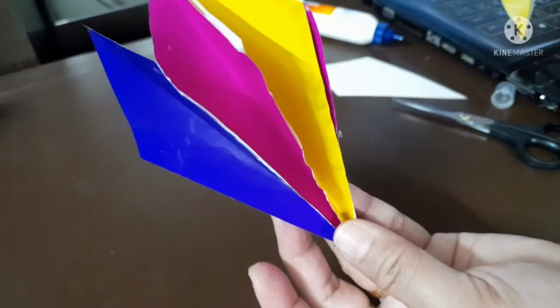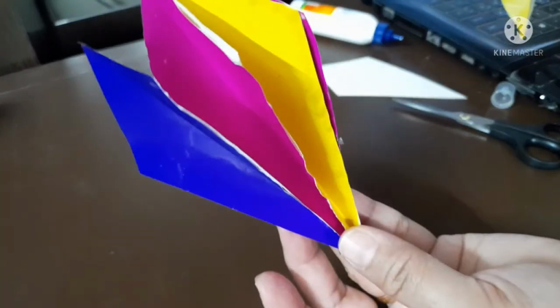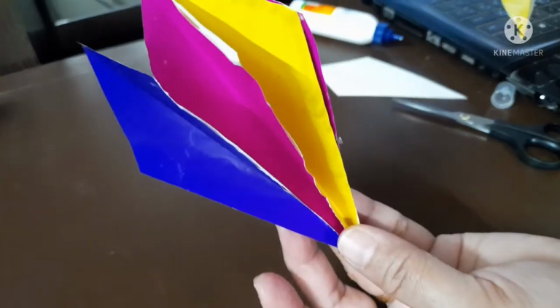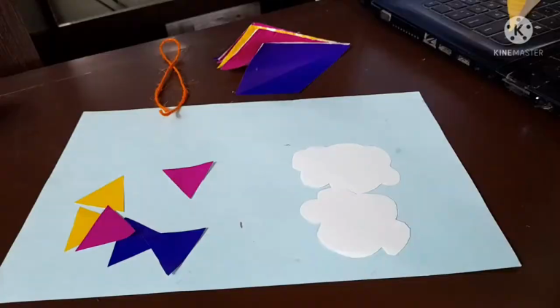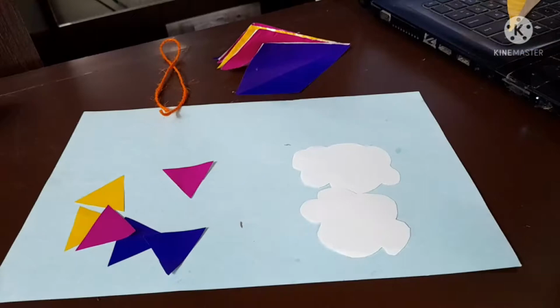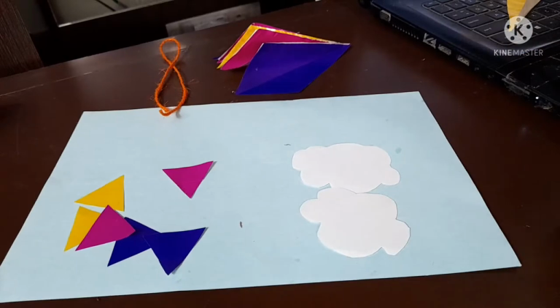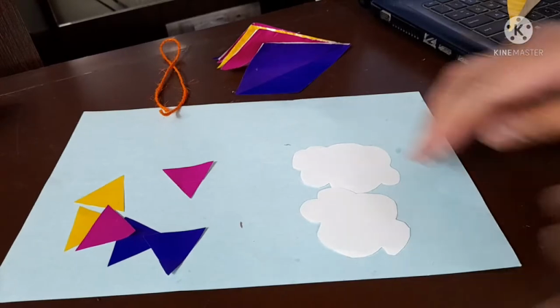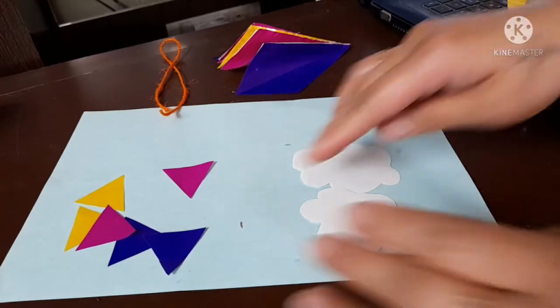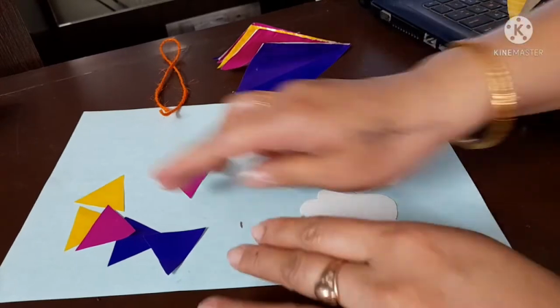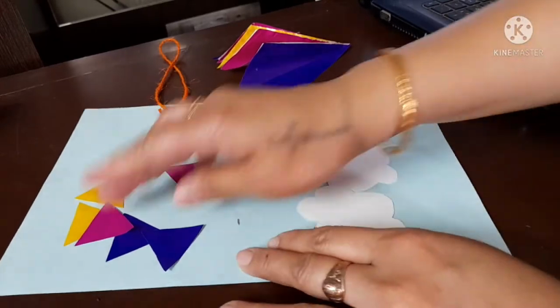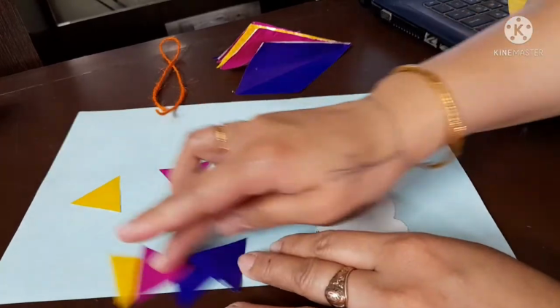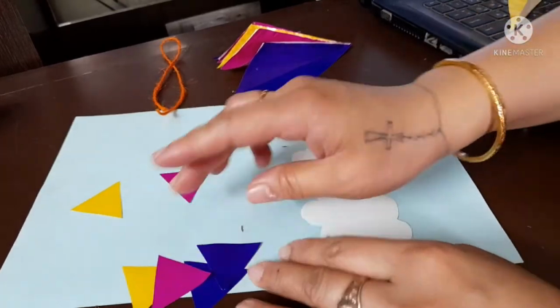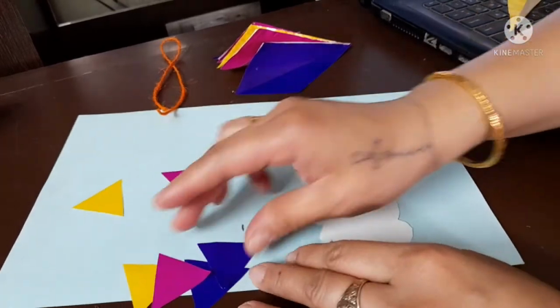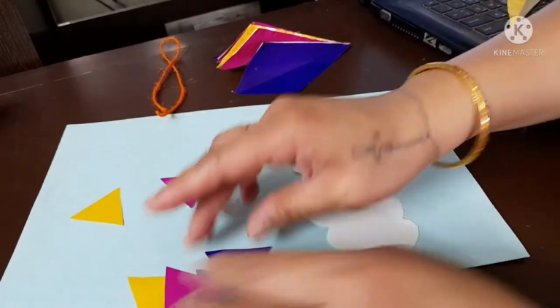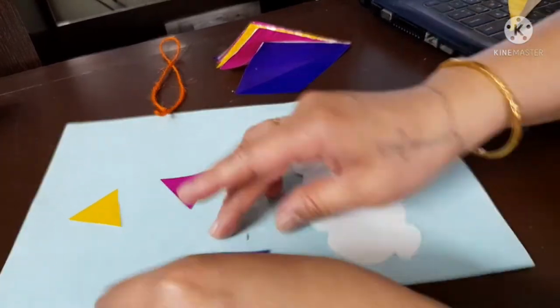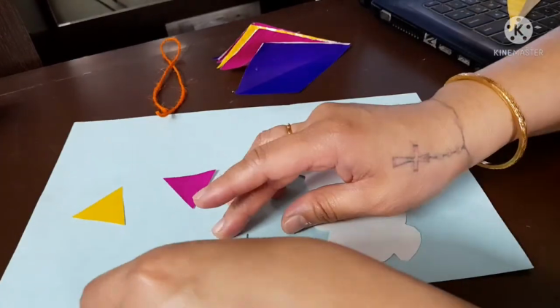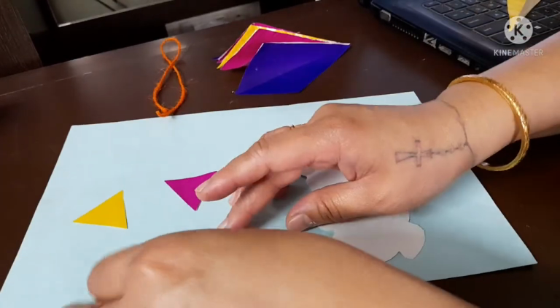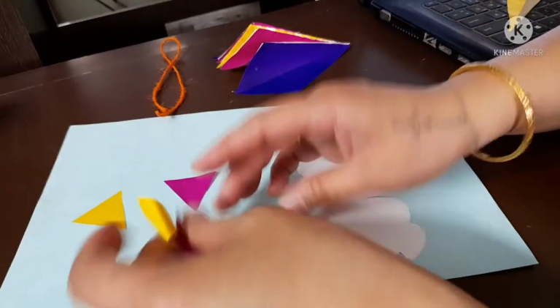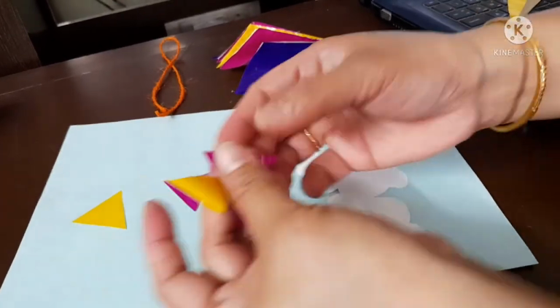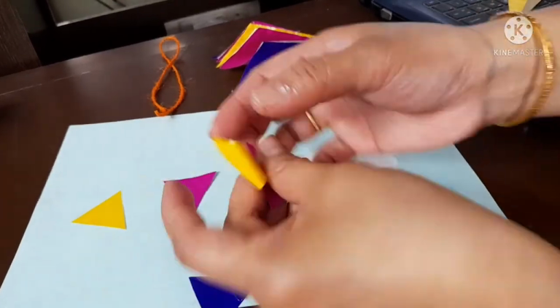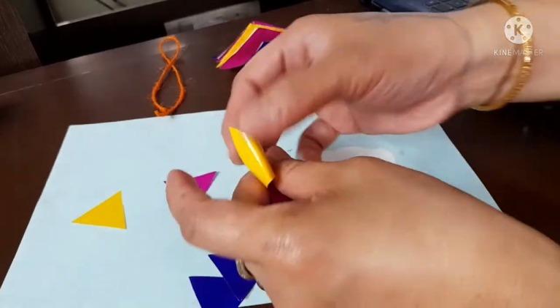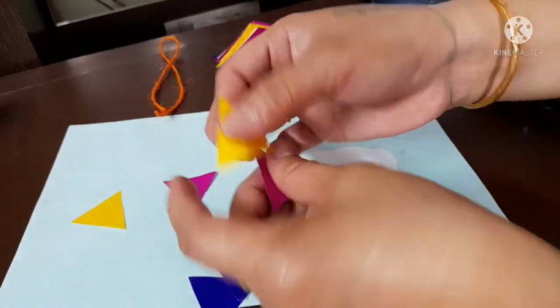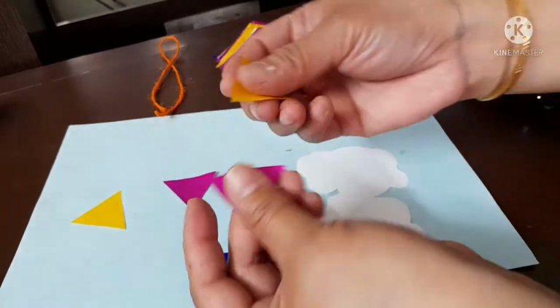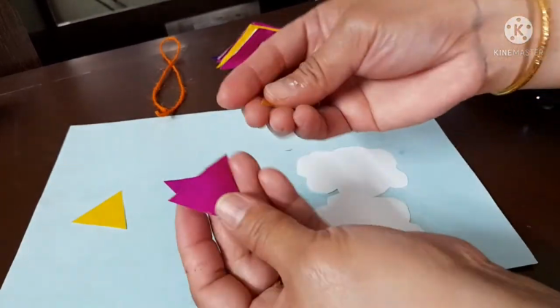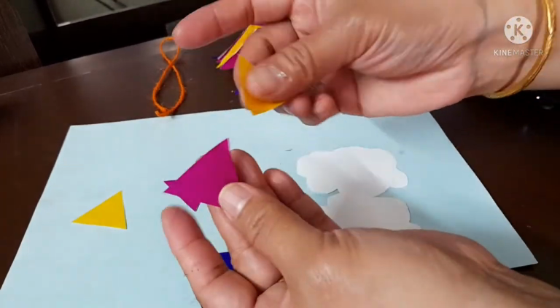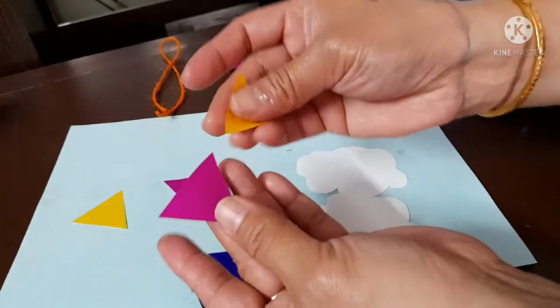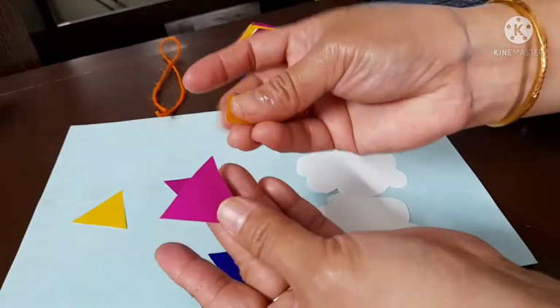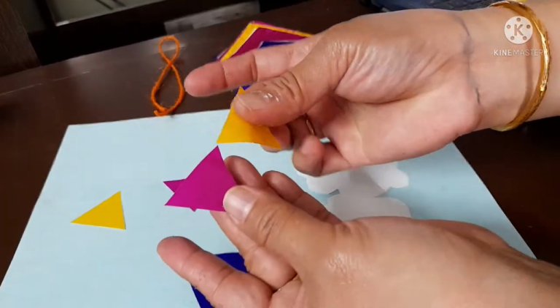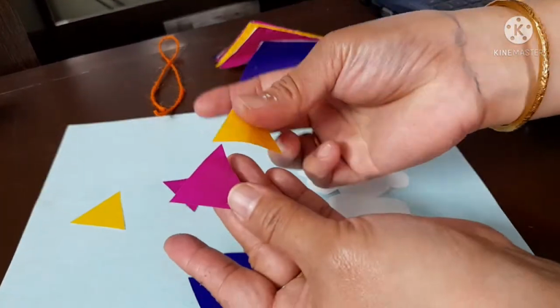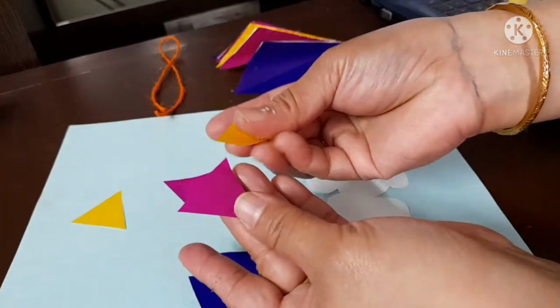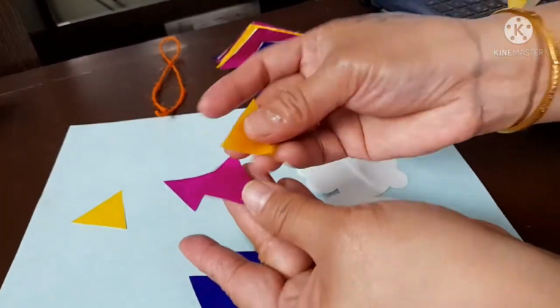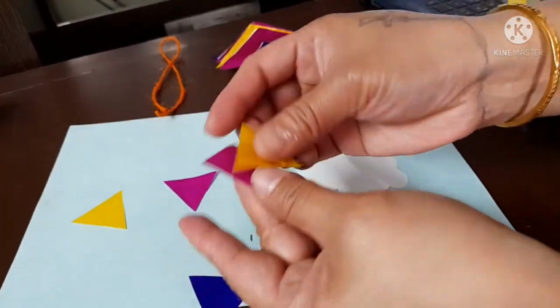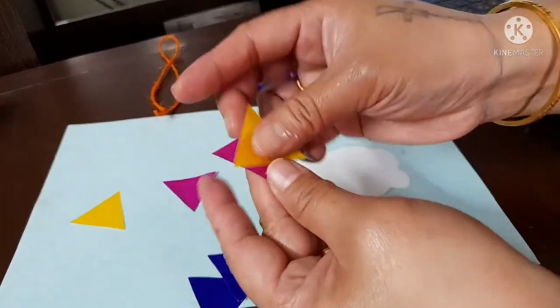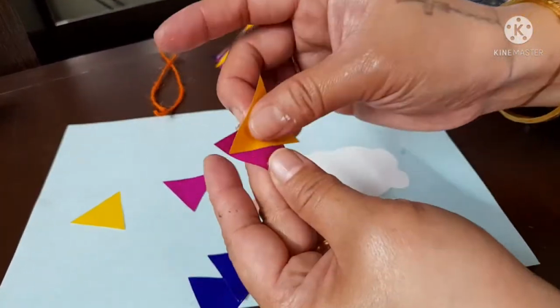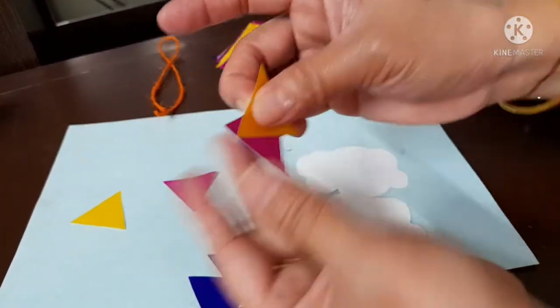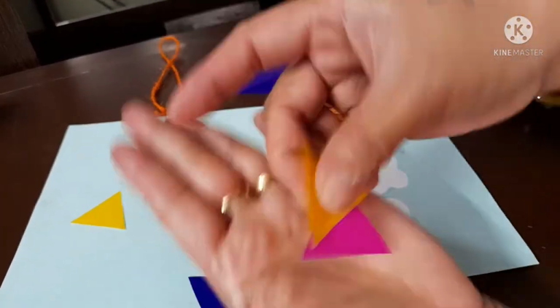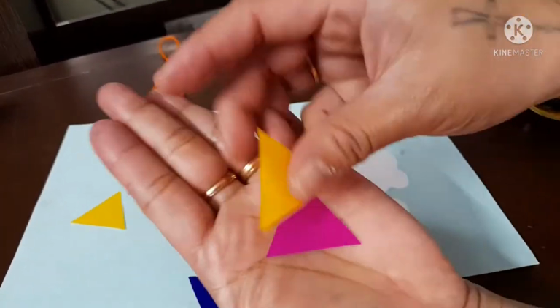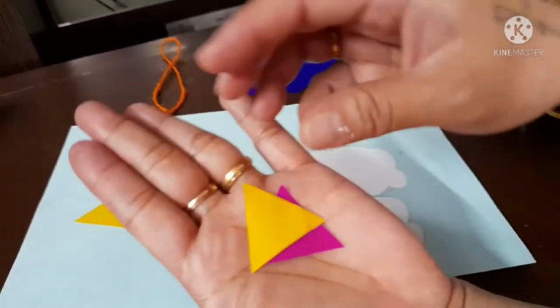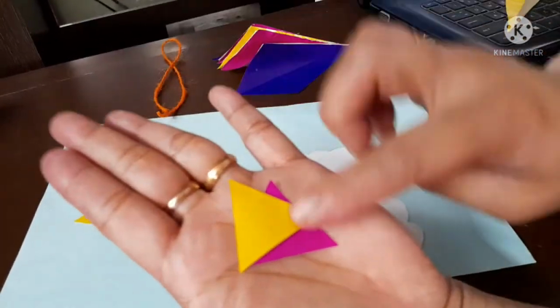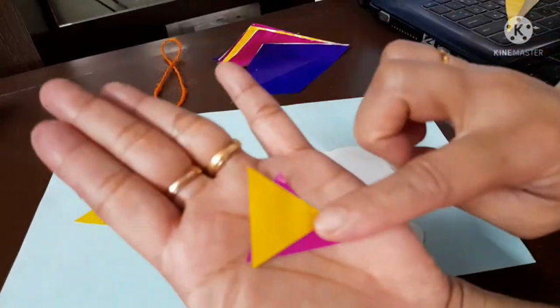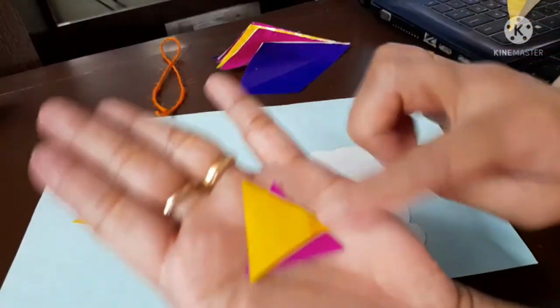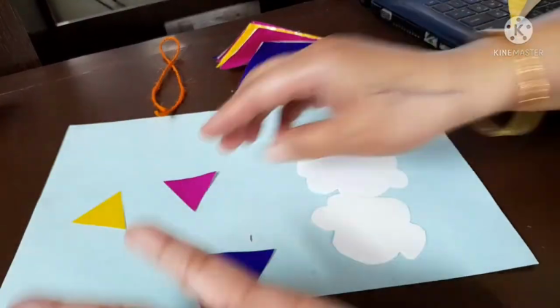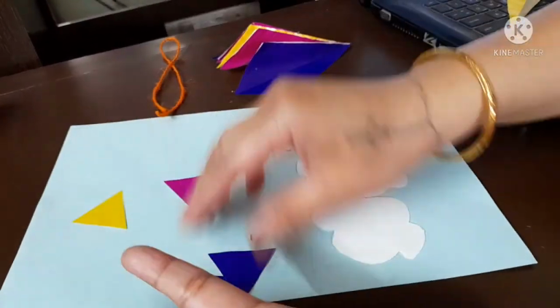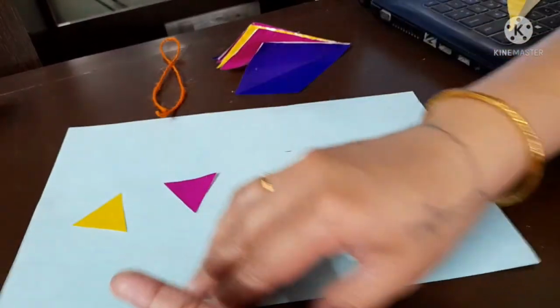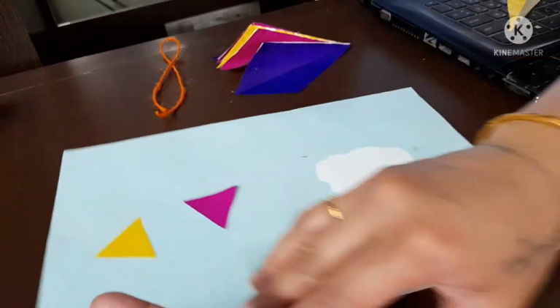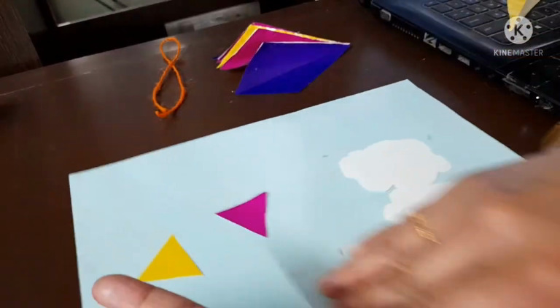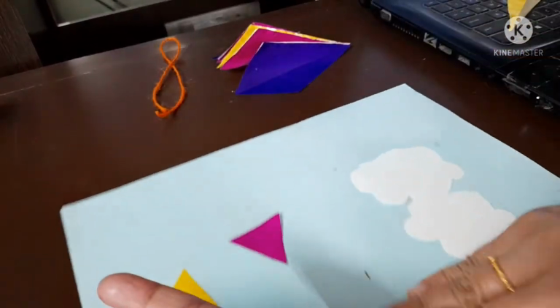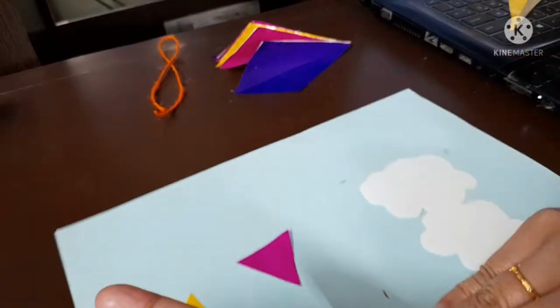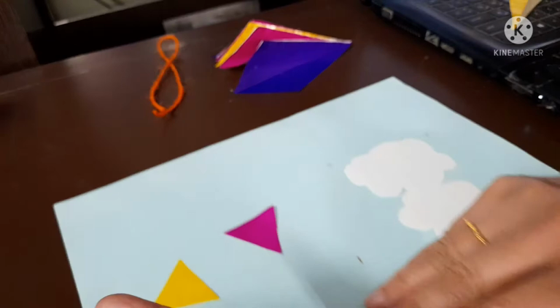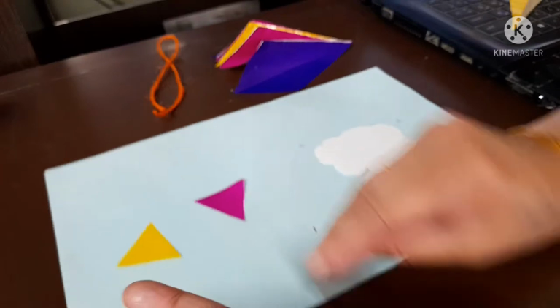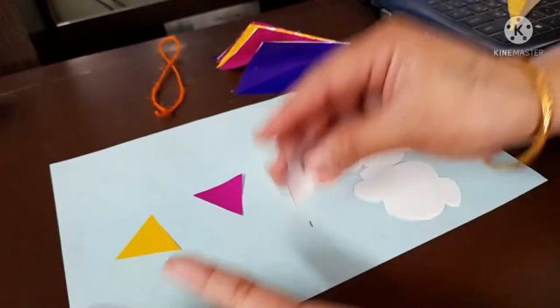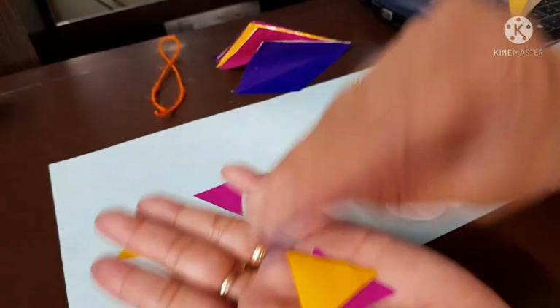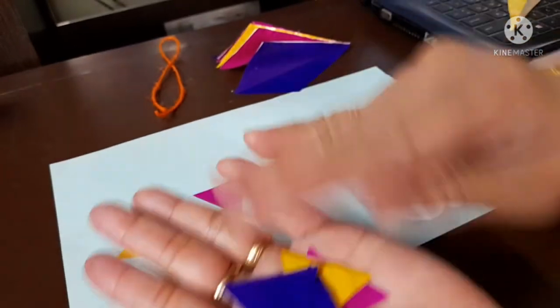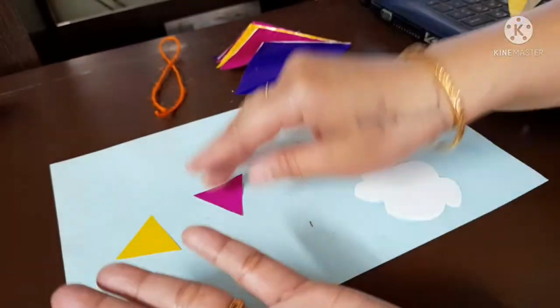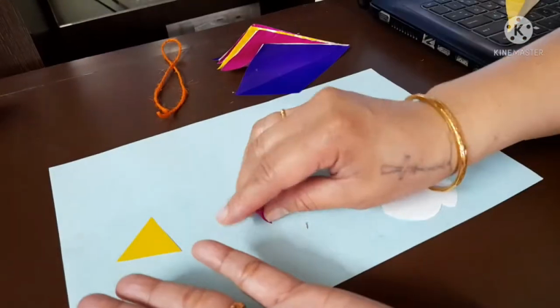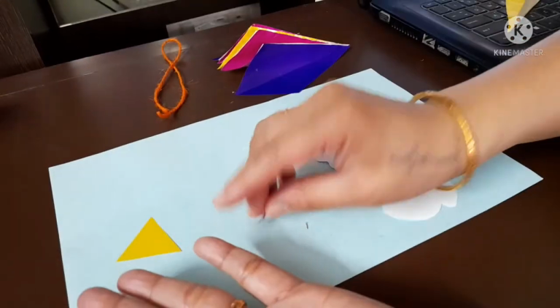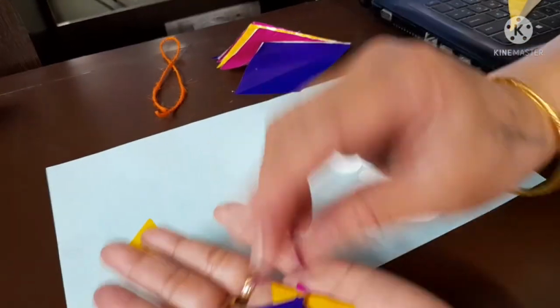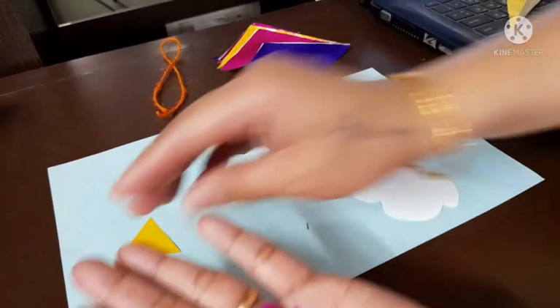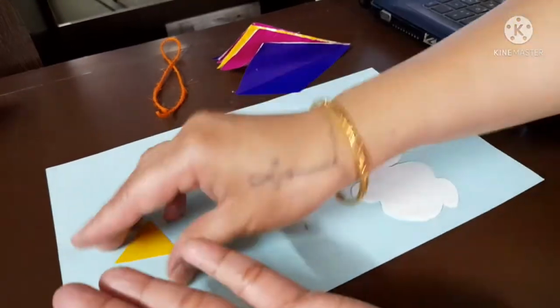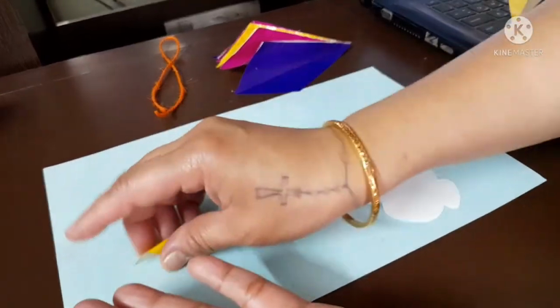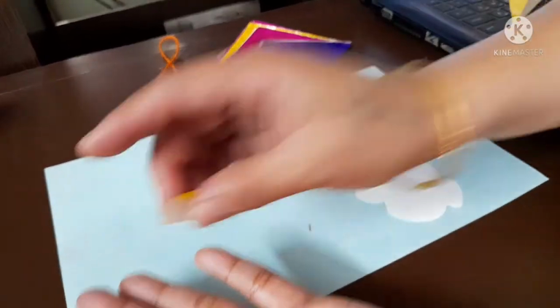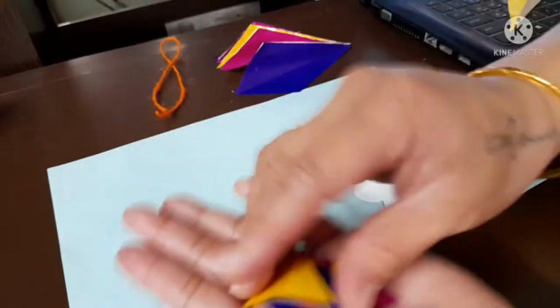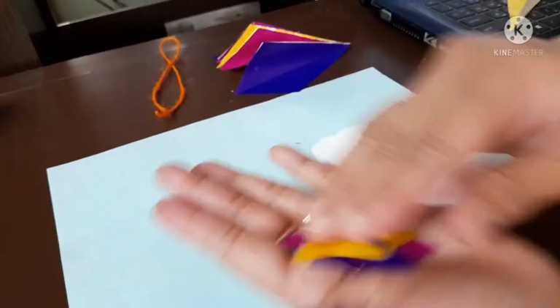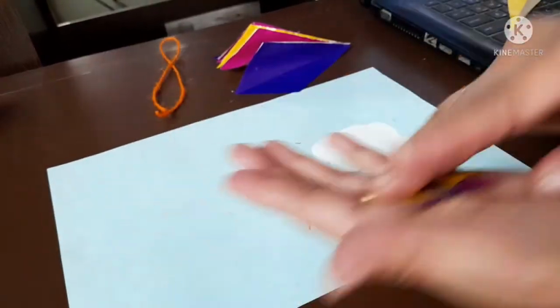Next, add glue on the back of the 3D kite shape and glue it at the top corner of a piece of A4 sheet.